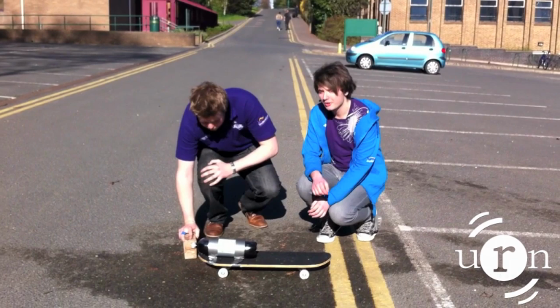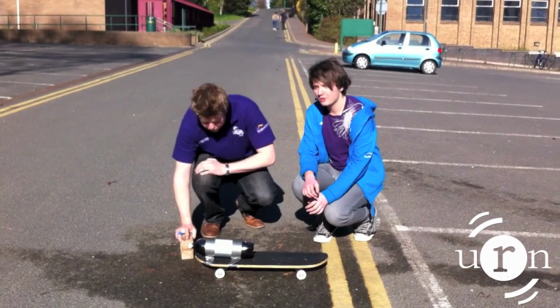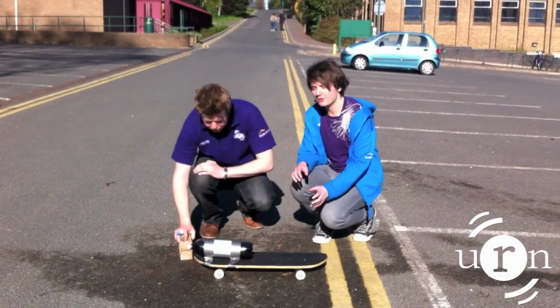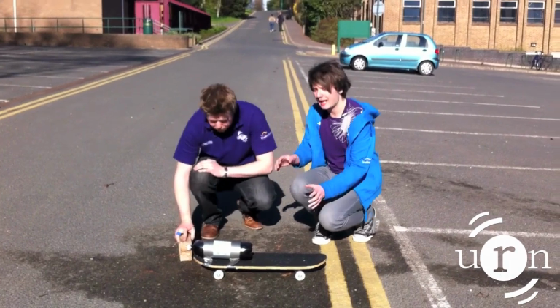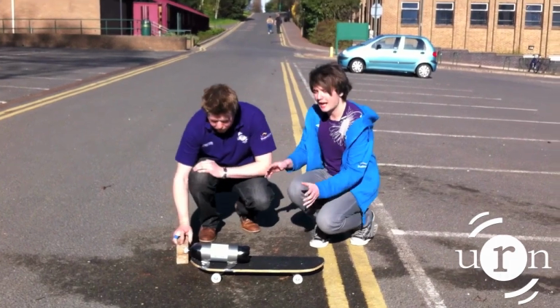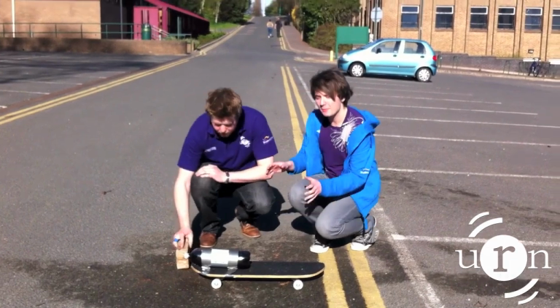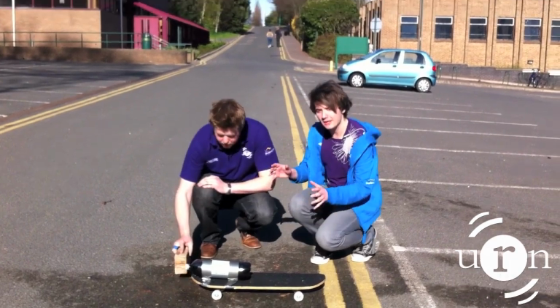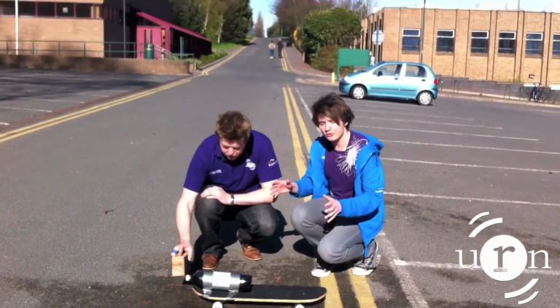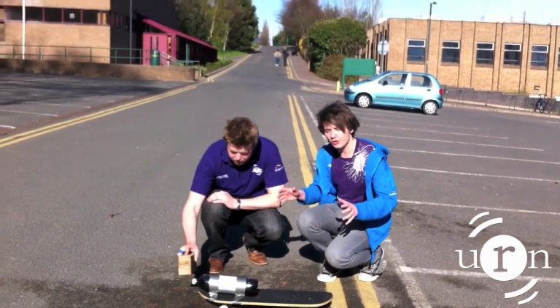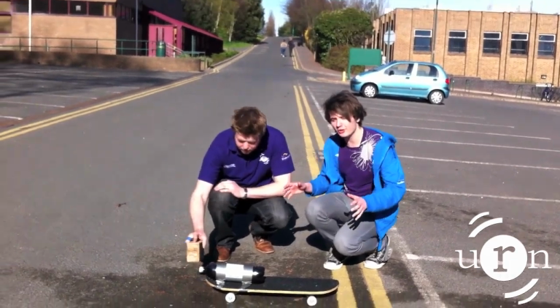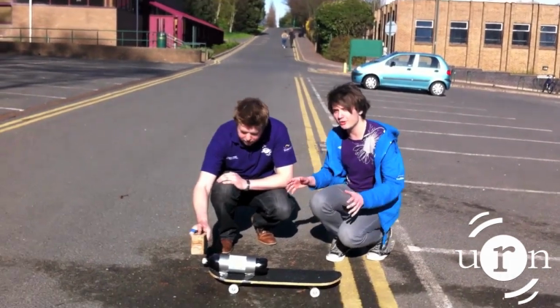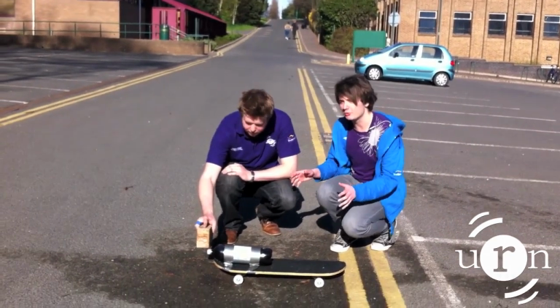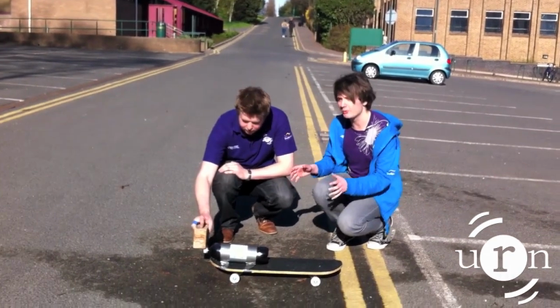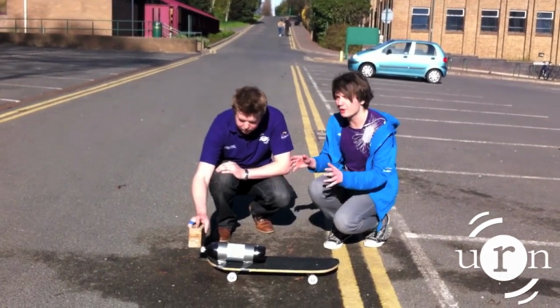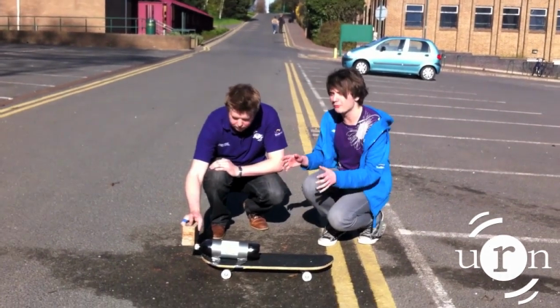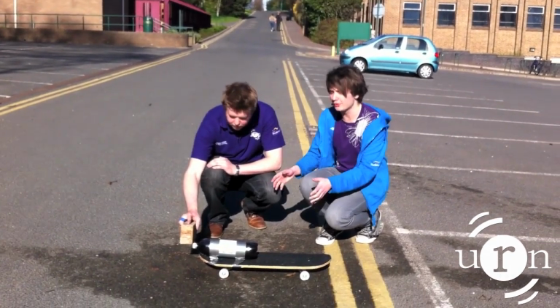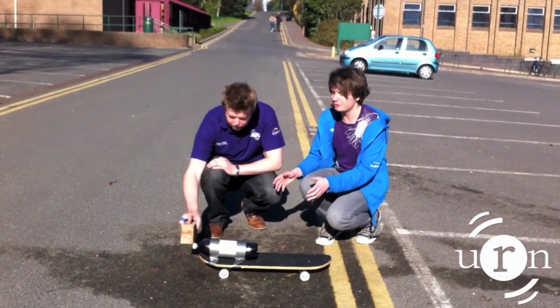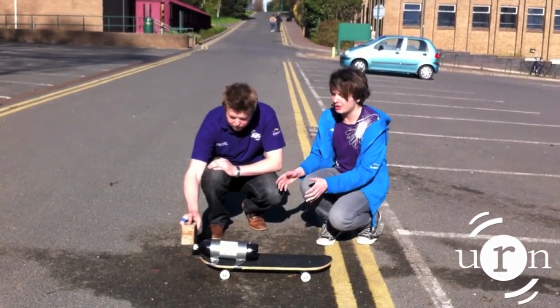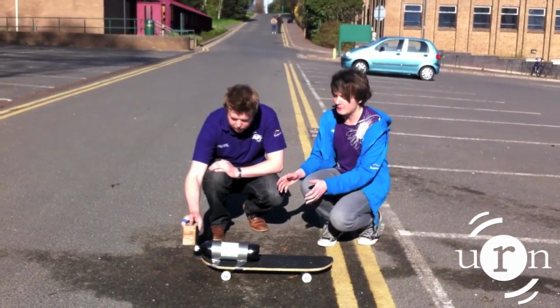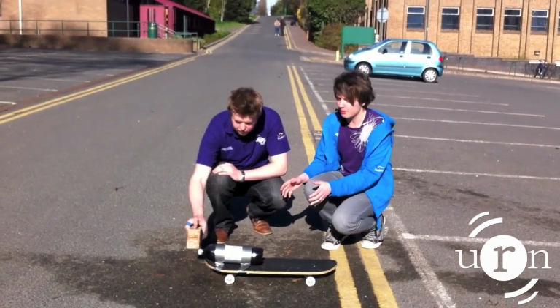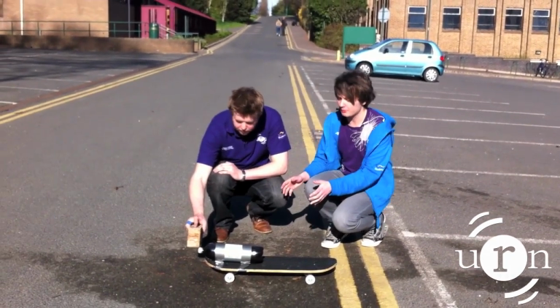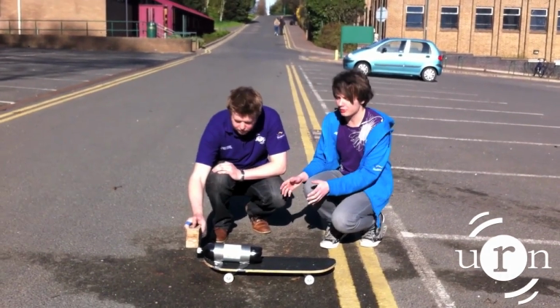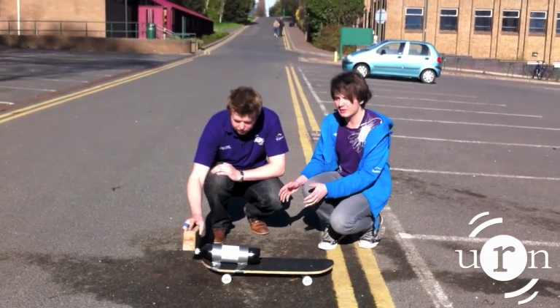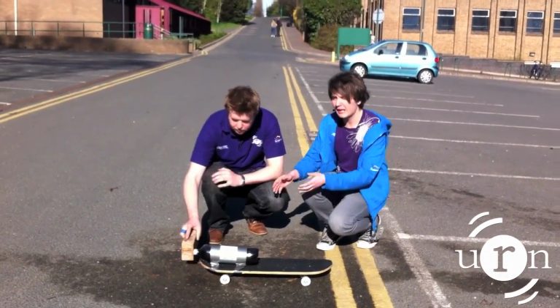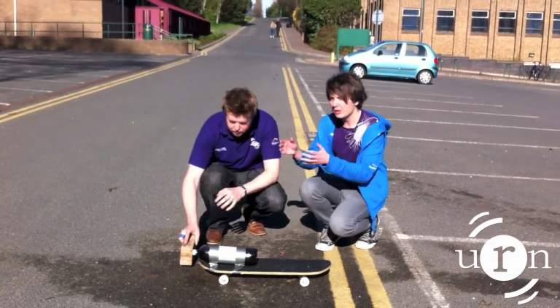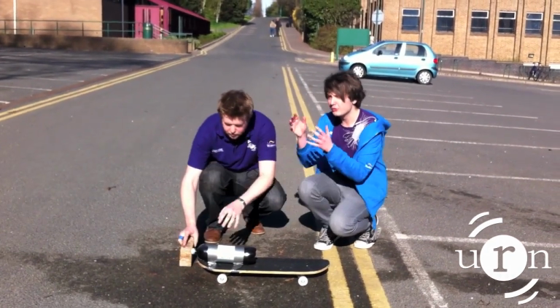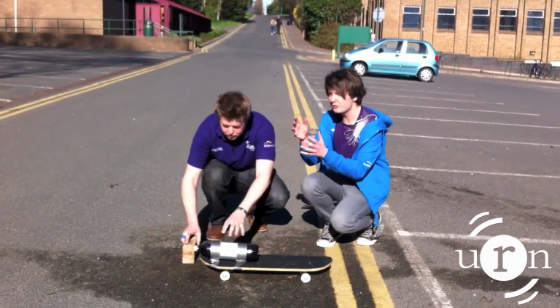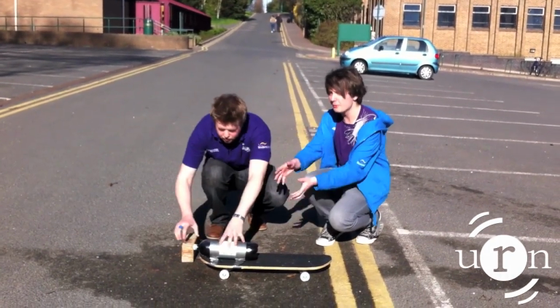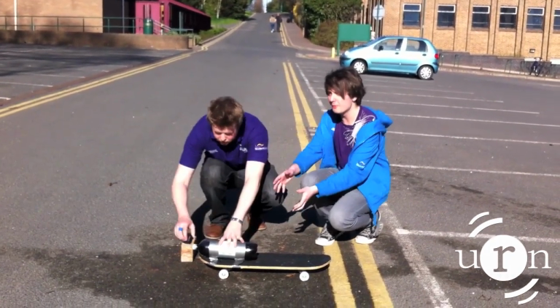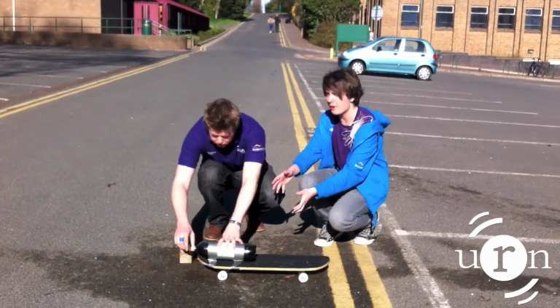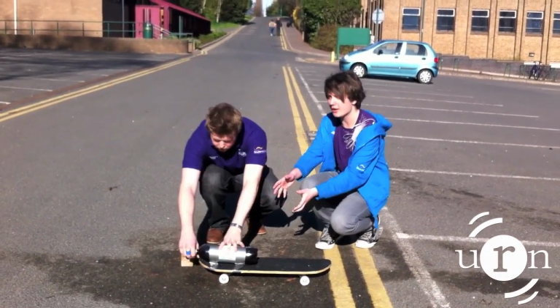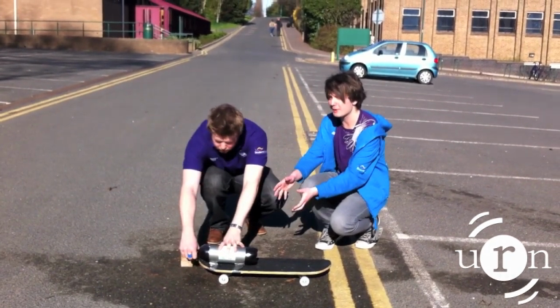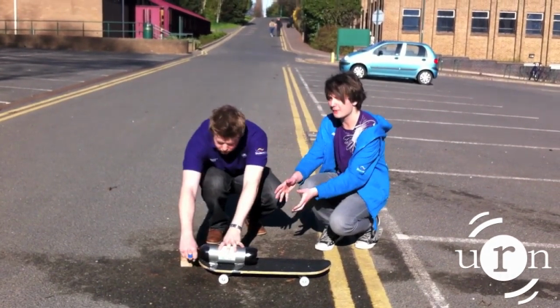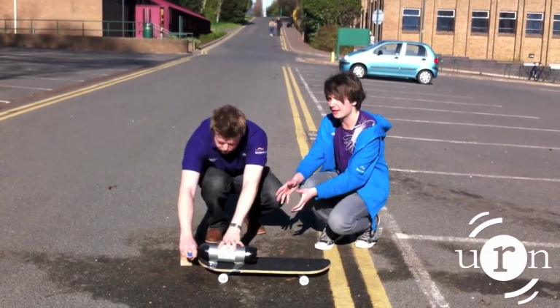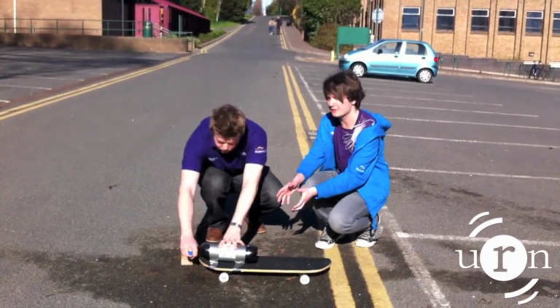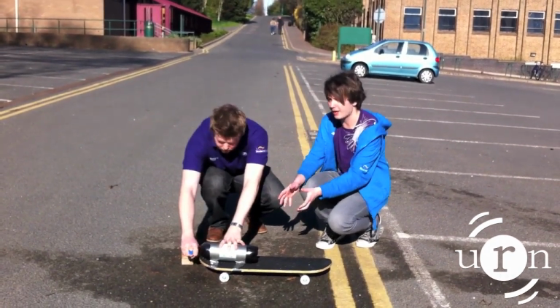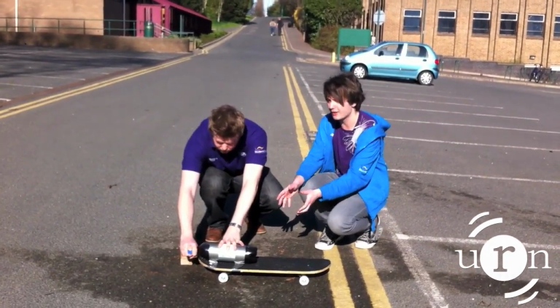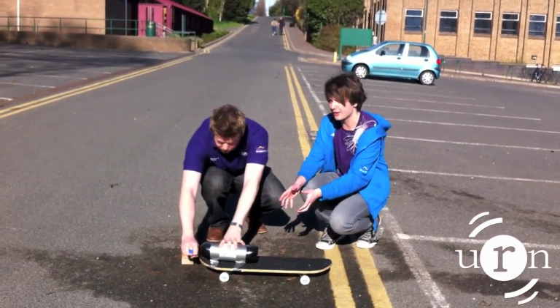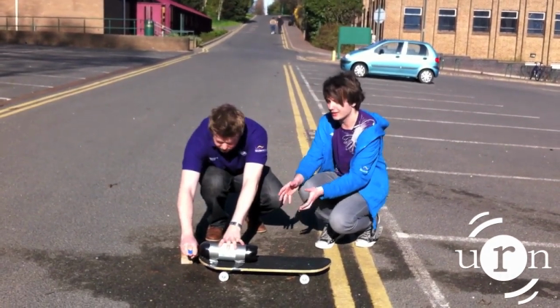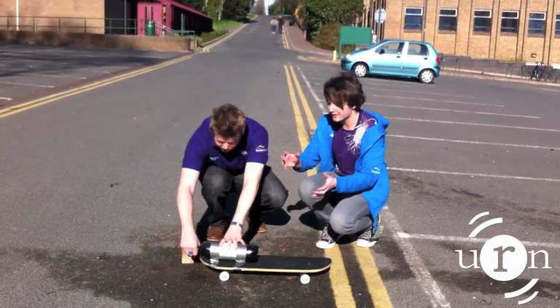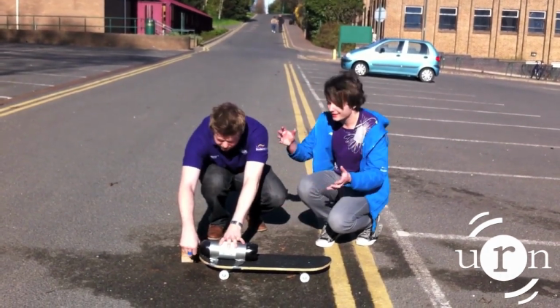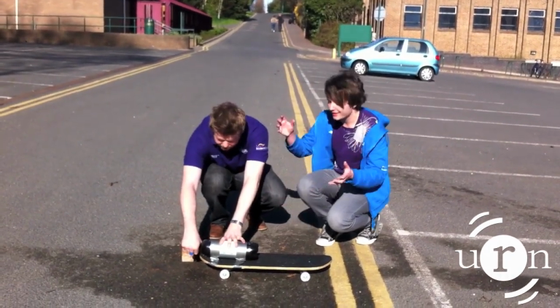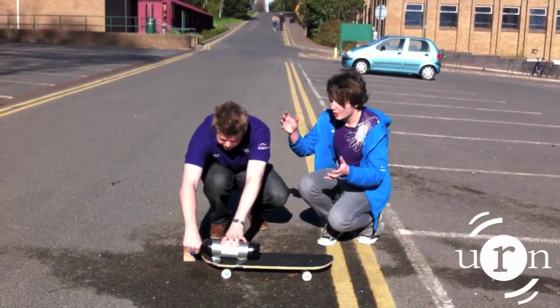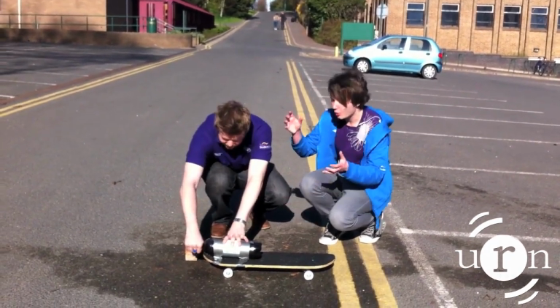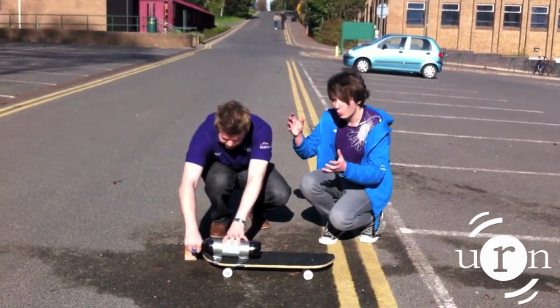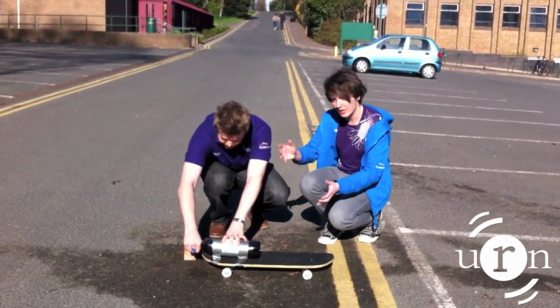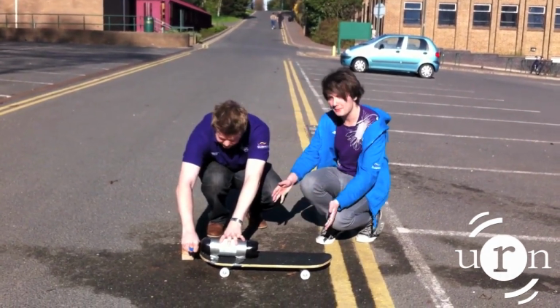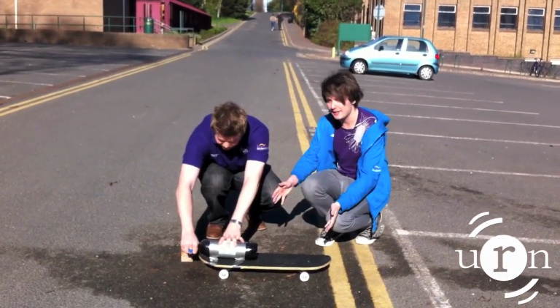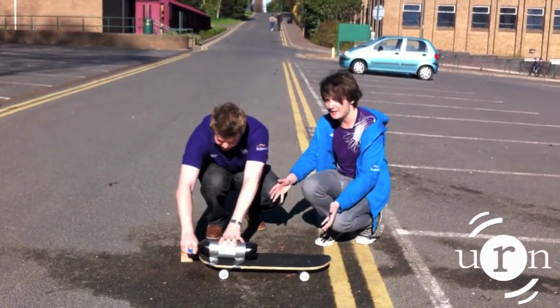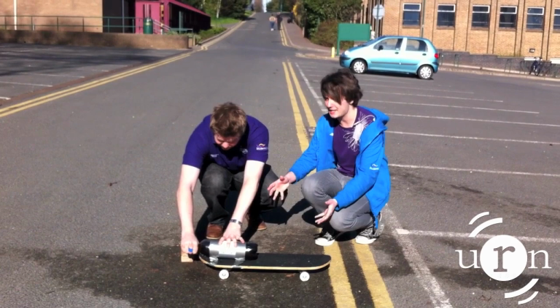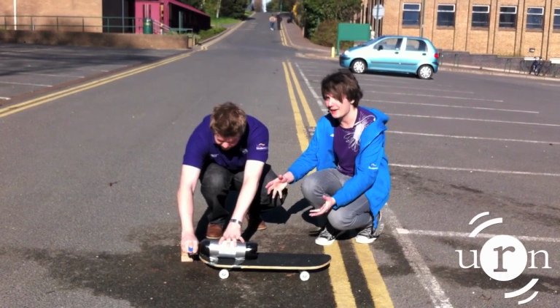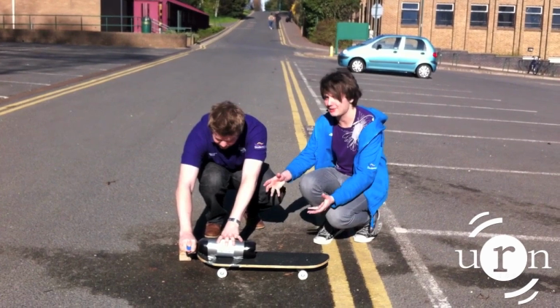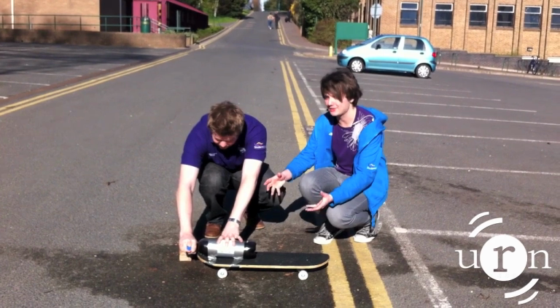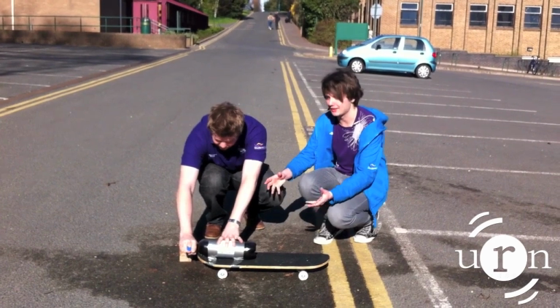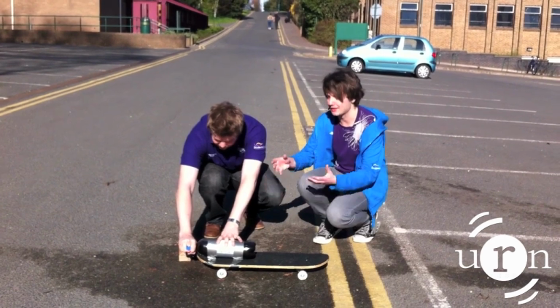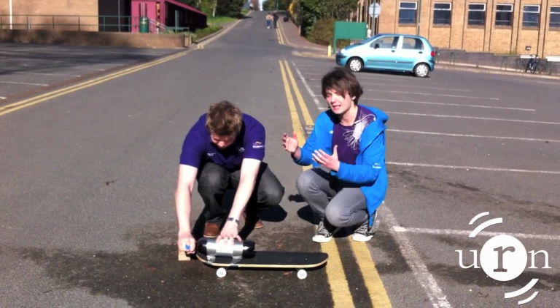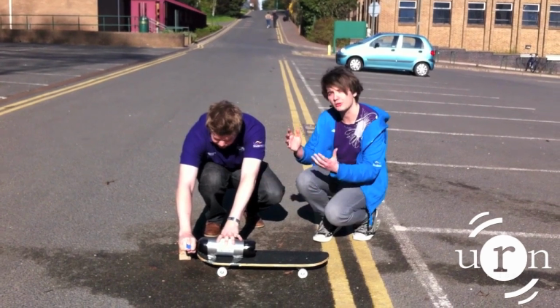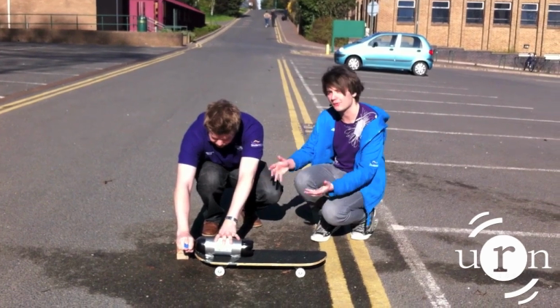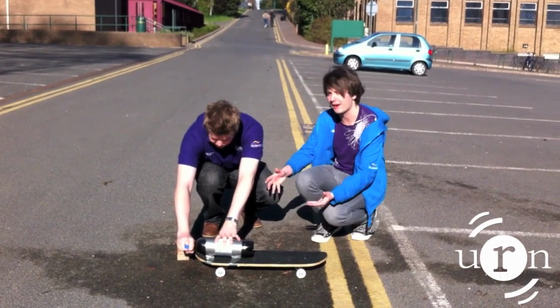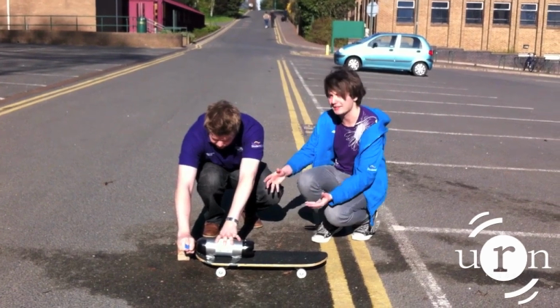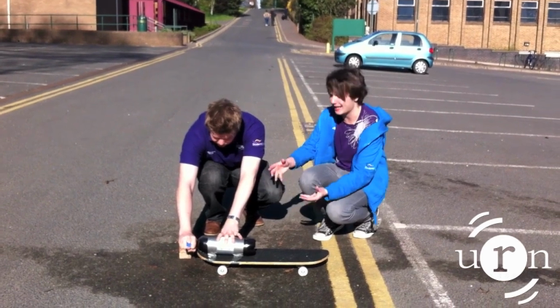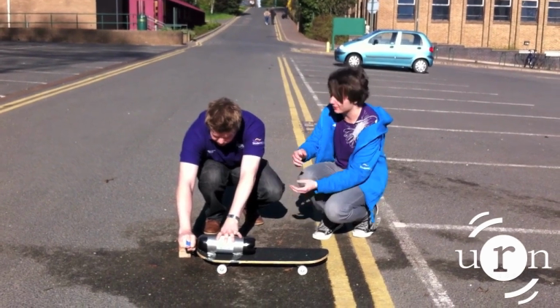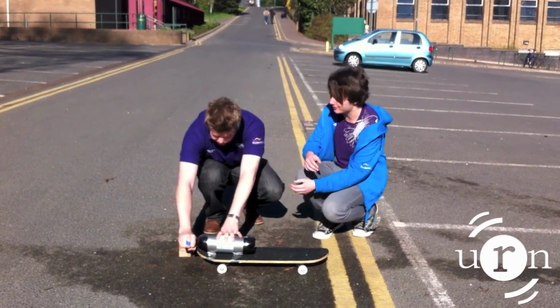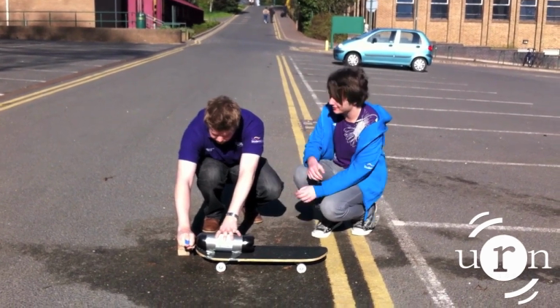So now, being students, we've gone for the cheap option: supermarket brand cola. Will it be any better? Let's find out.